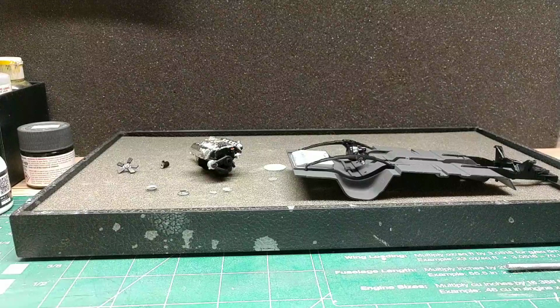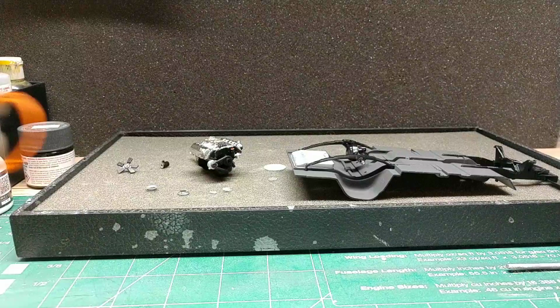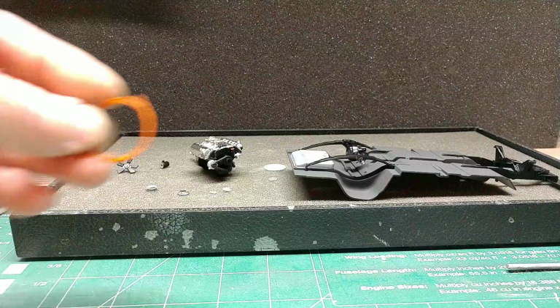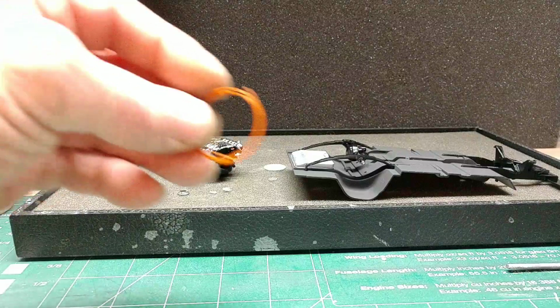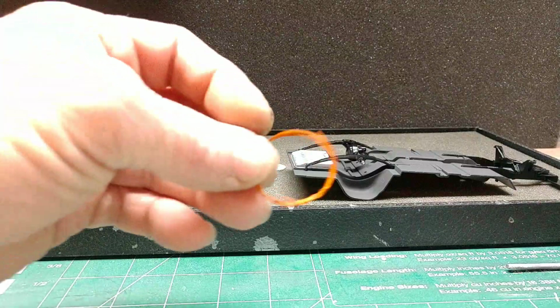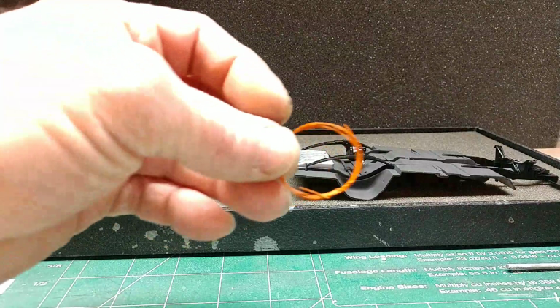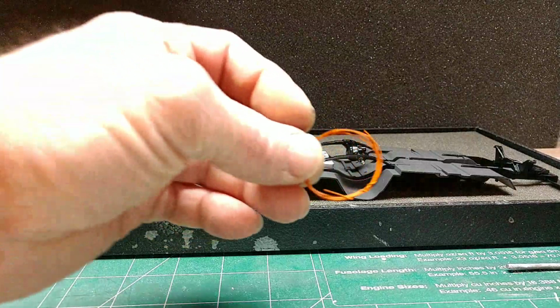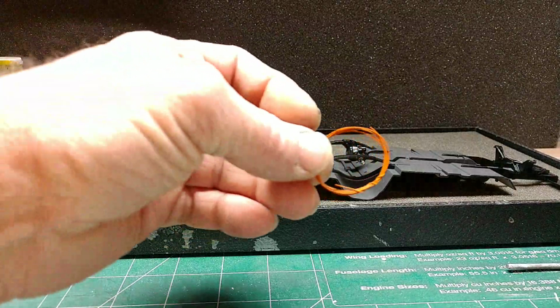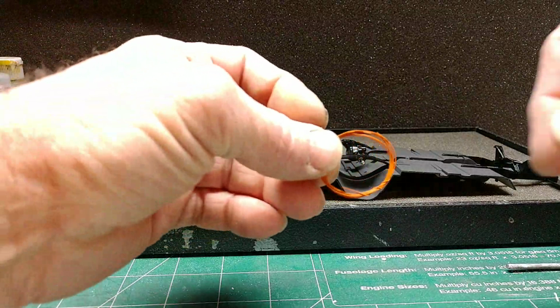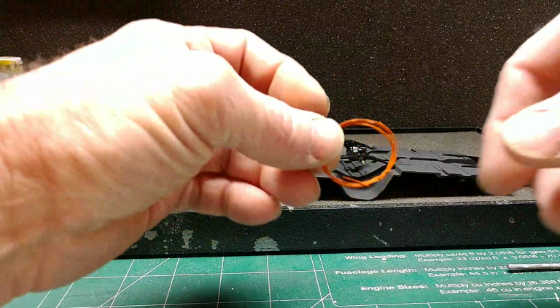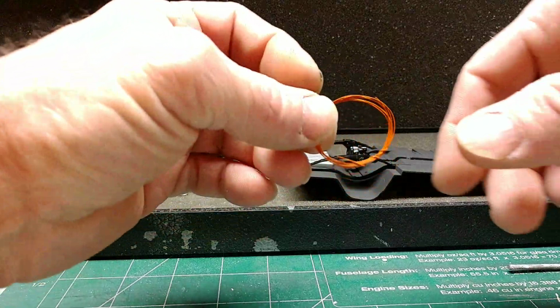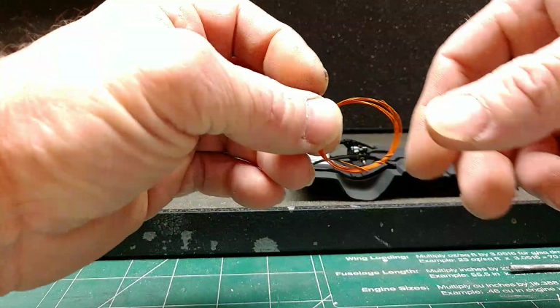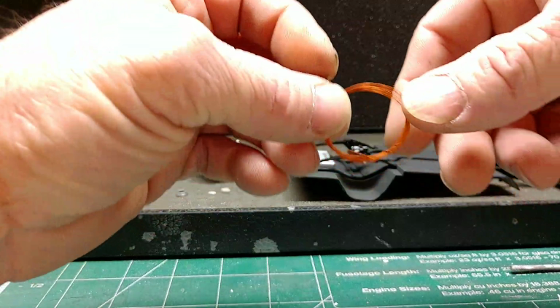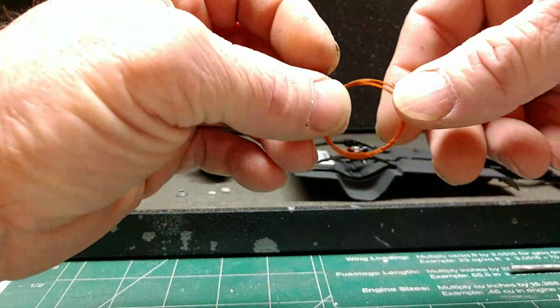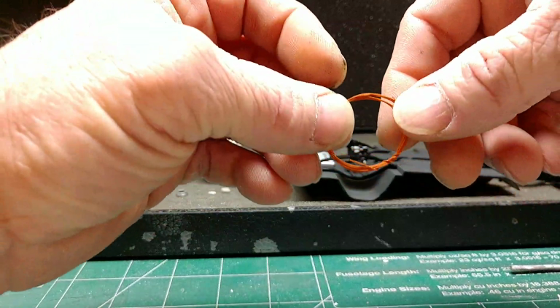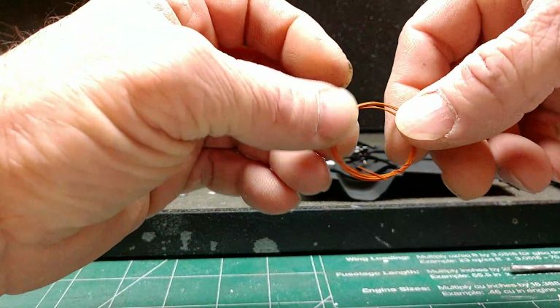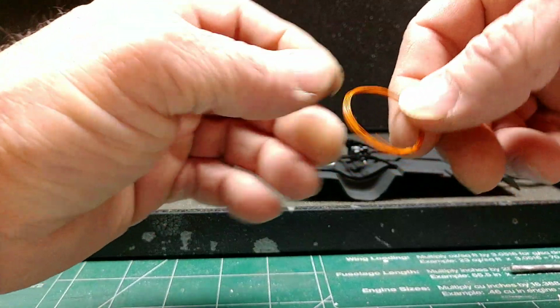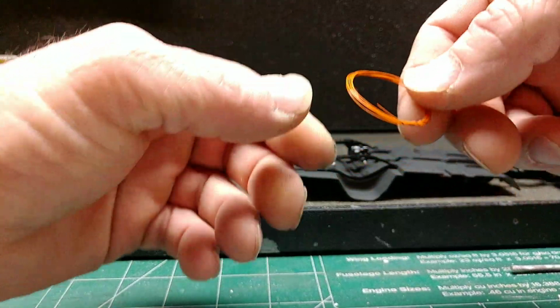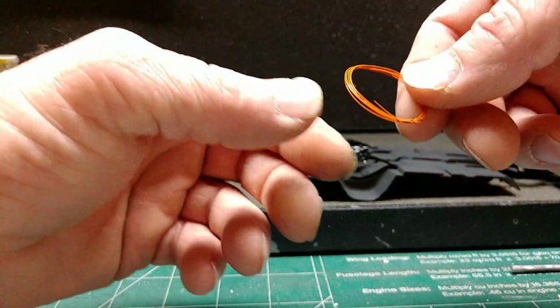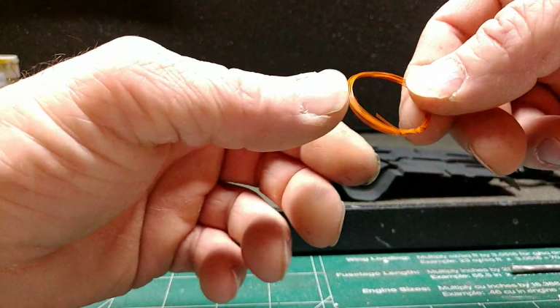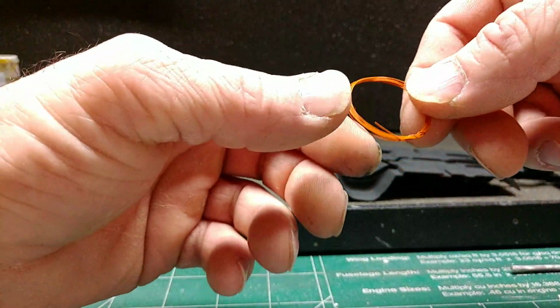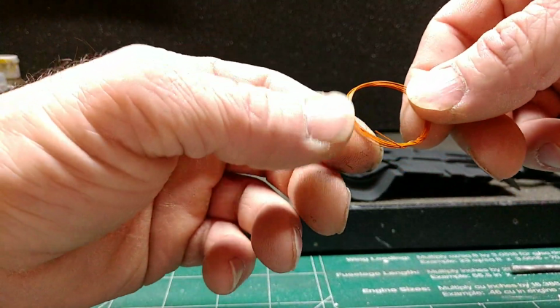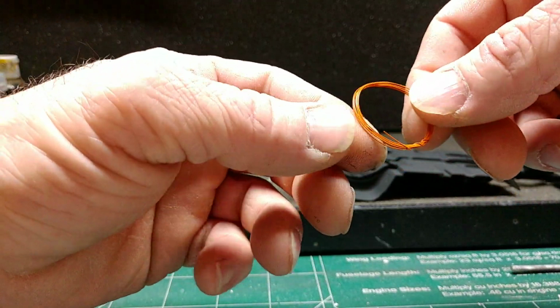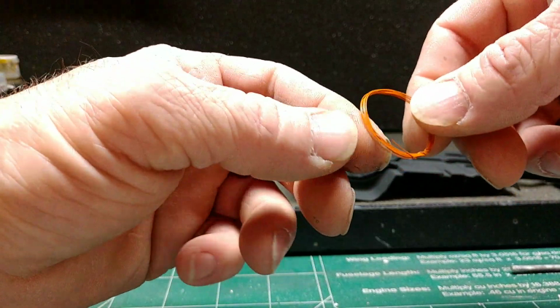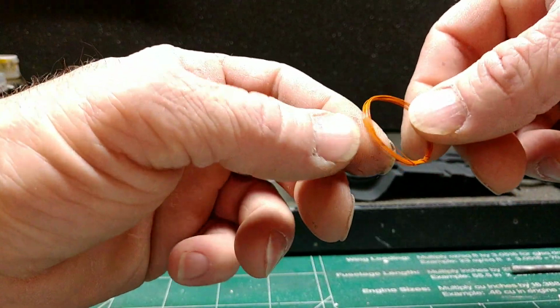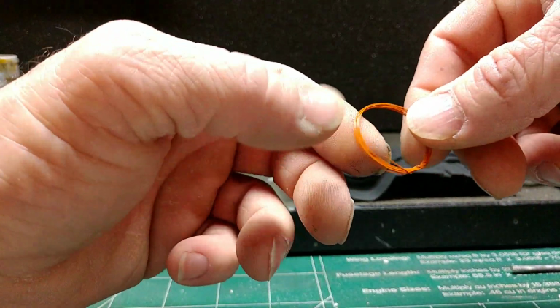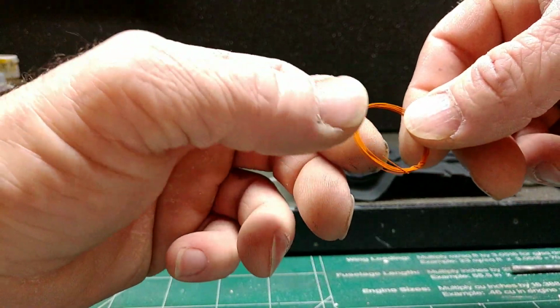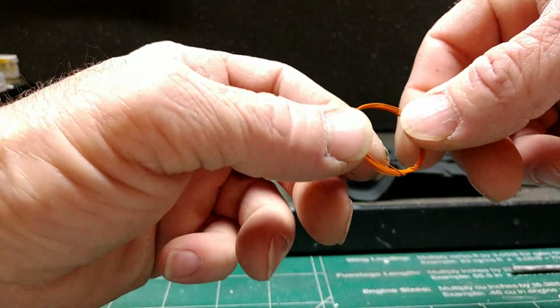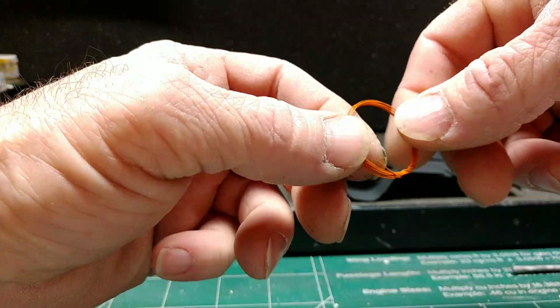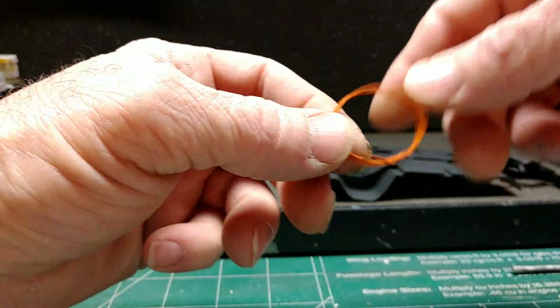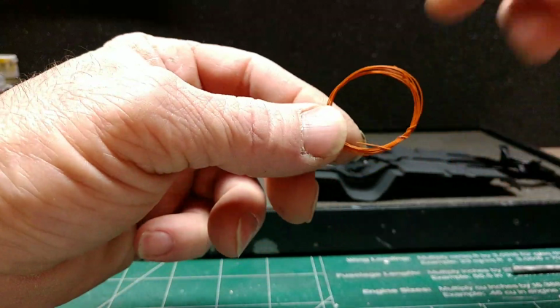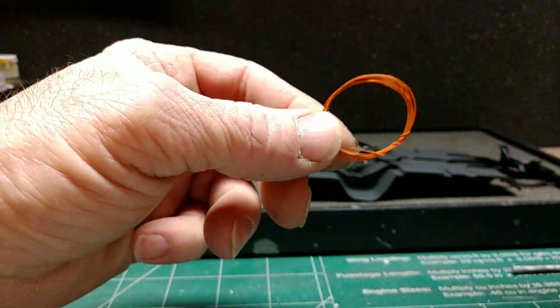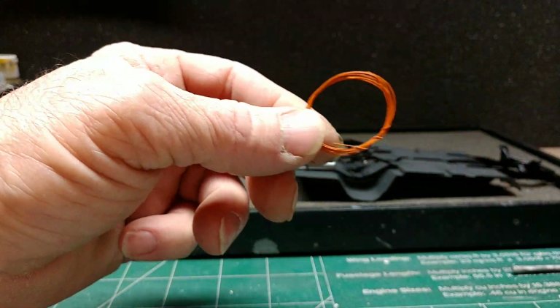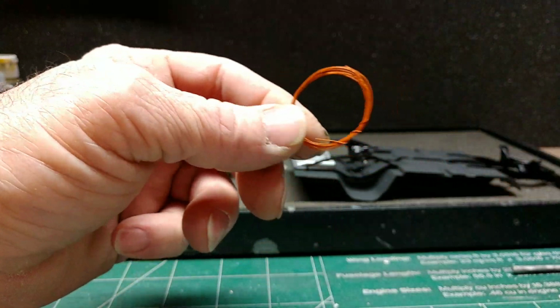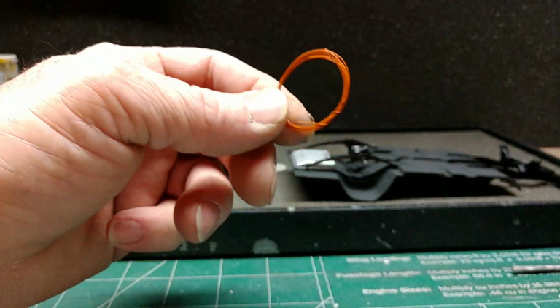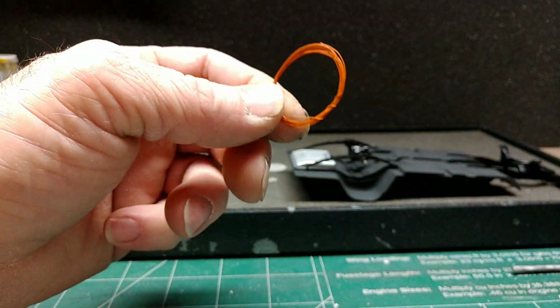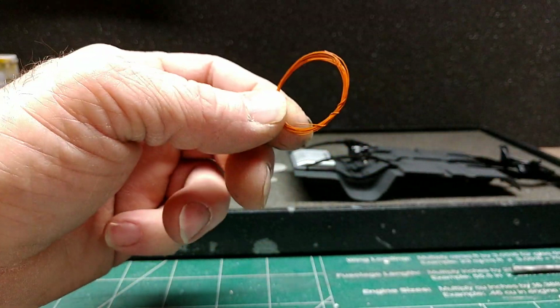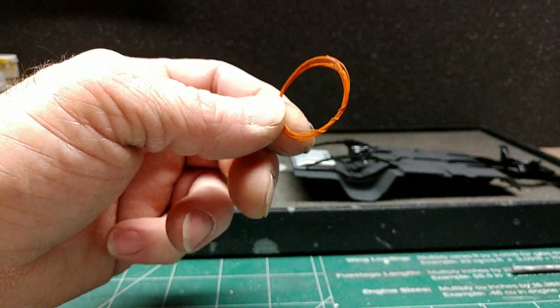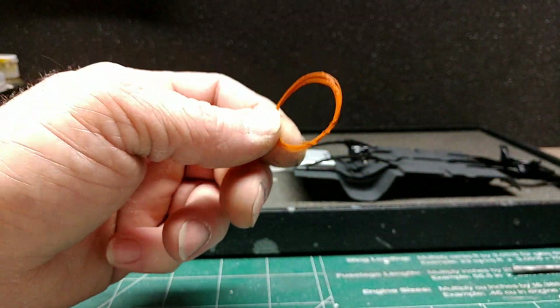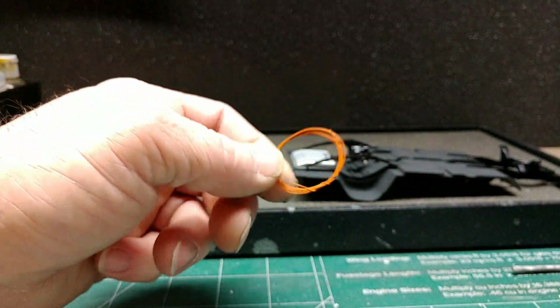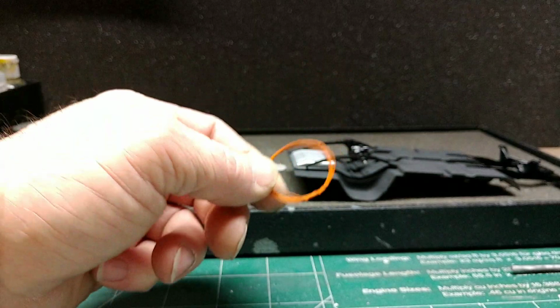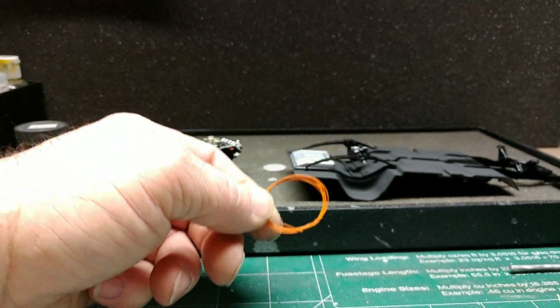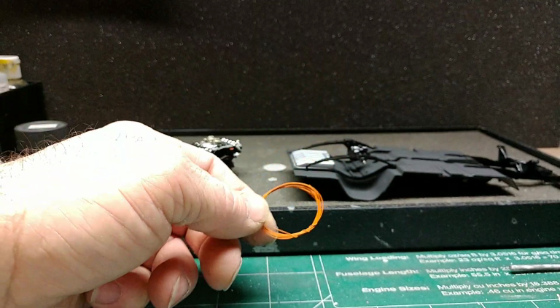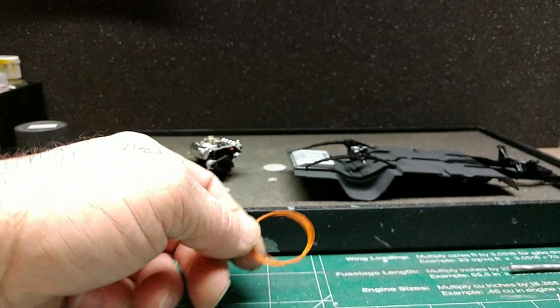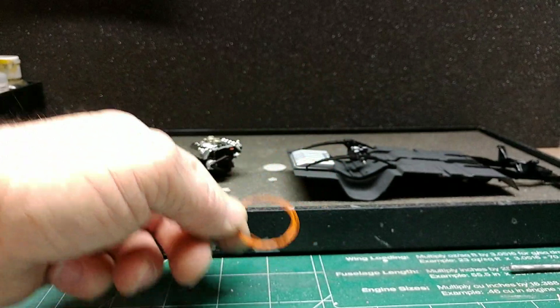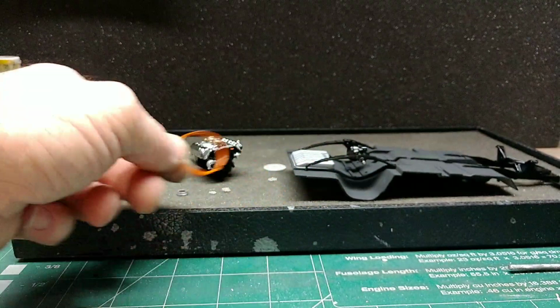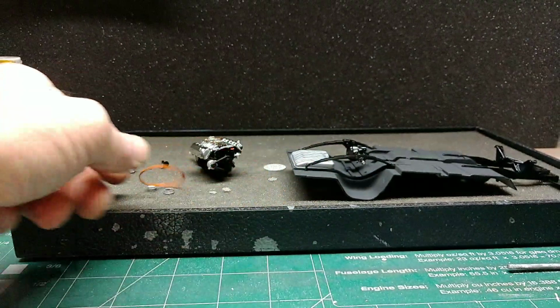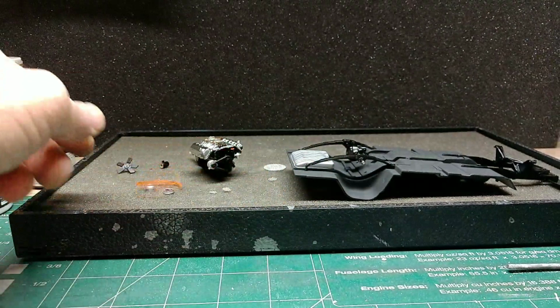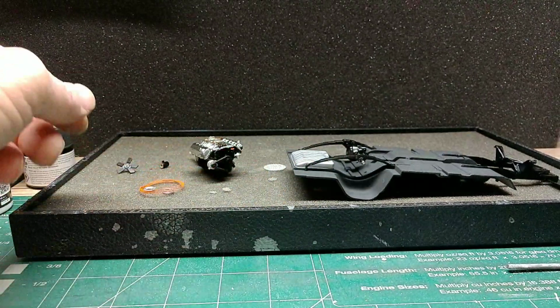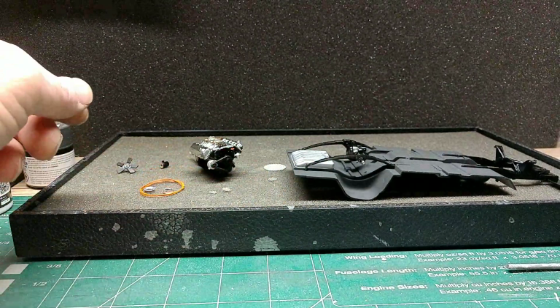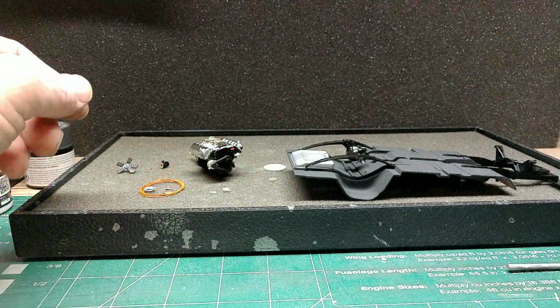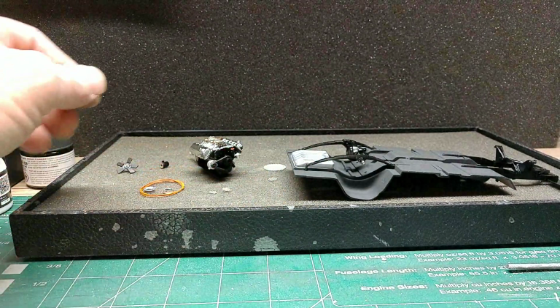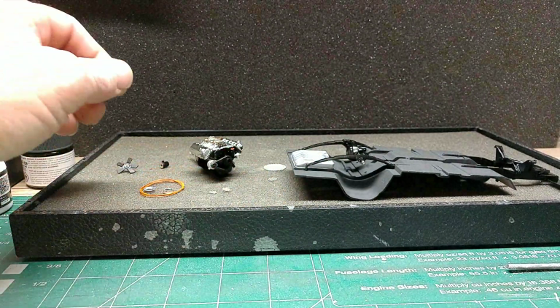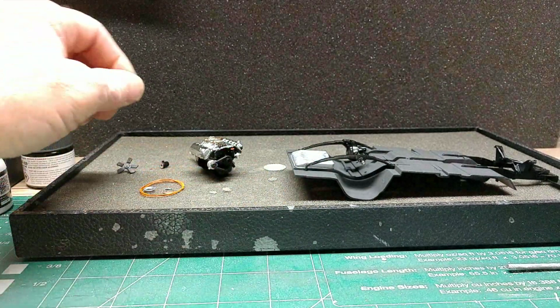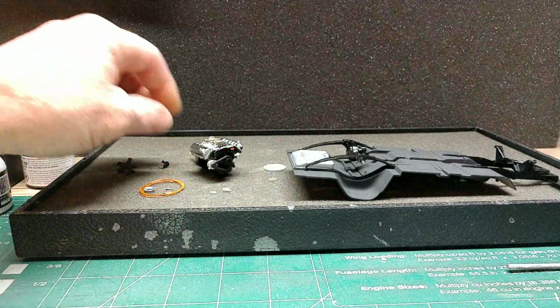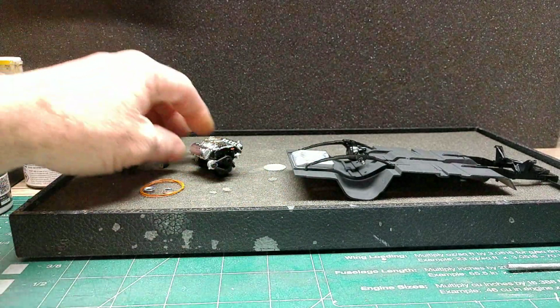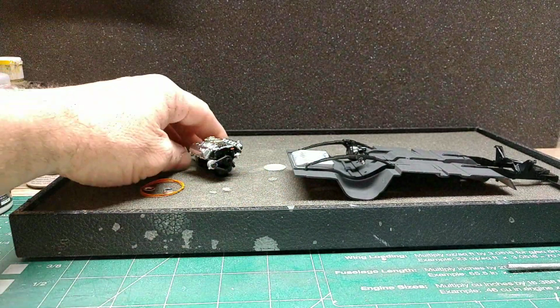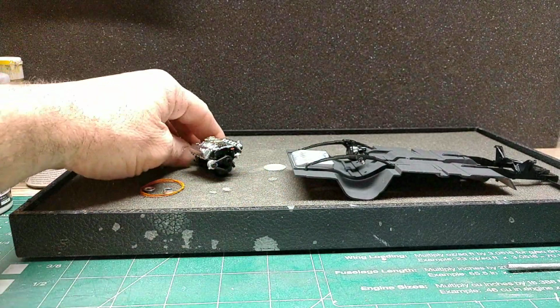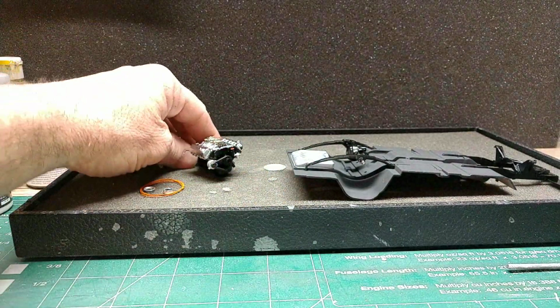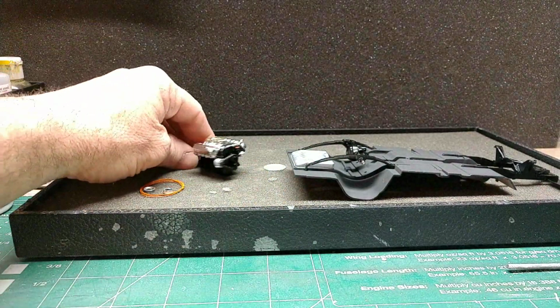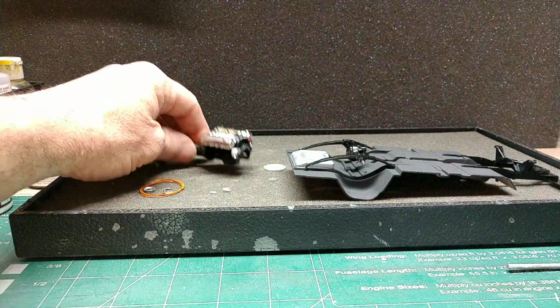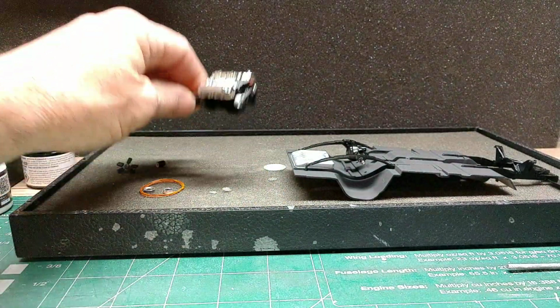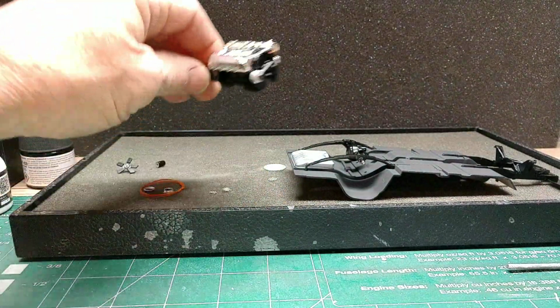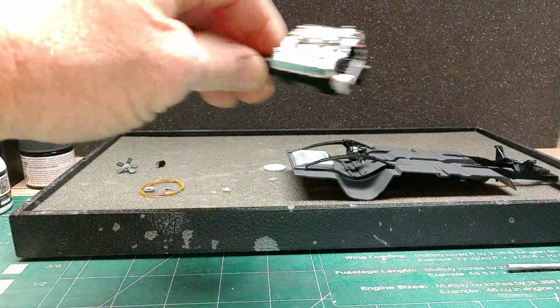I did get the plug wire, ignition wire - it's orange. So I got that picked up, and we'll be getting the engine finished up.